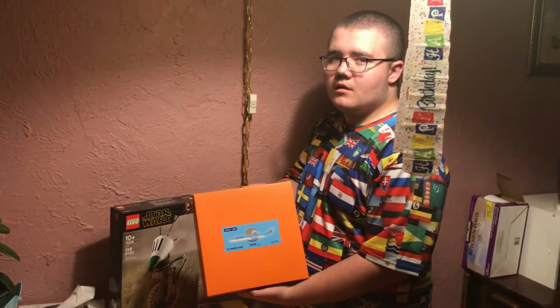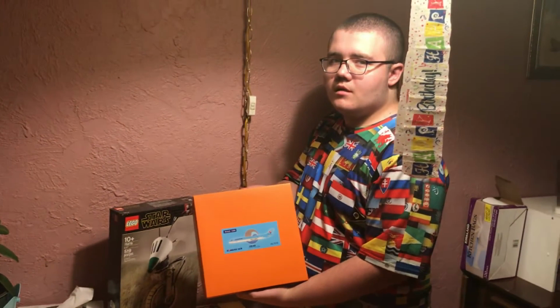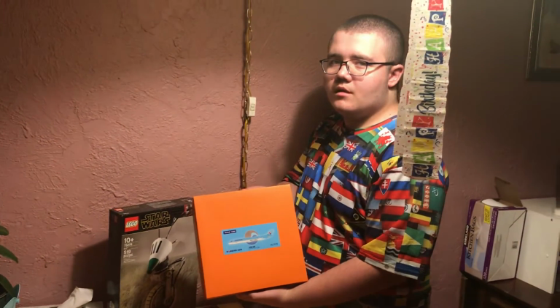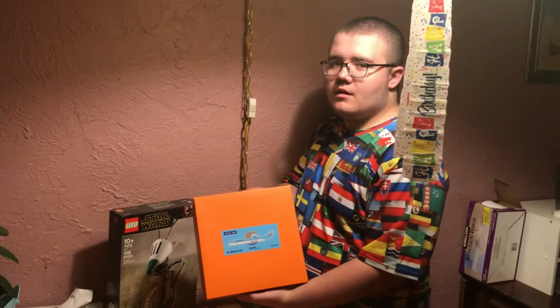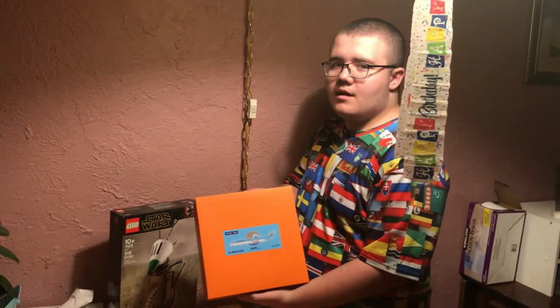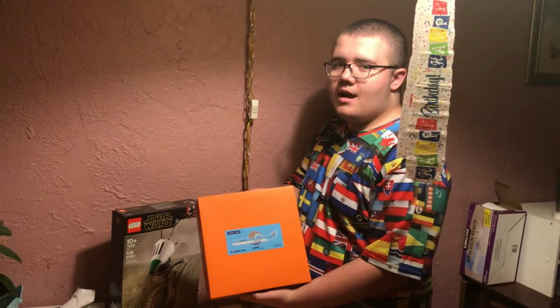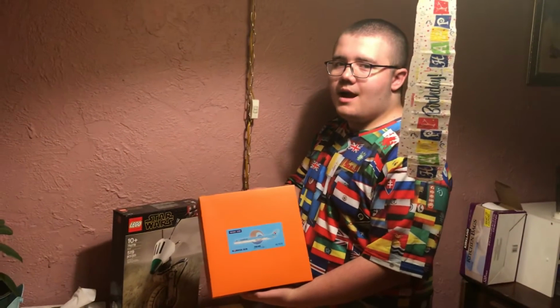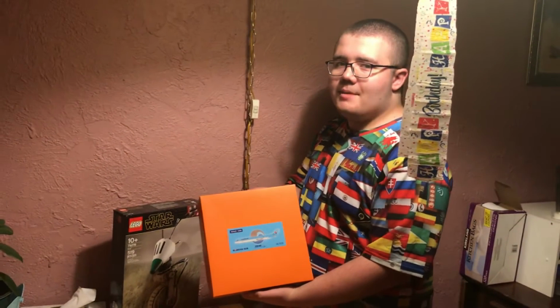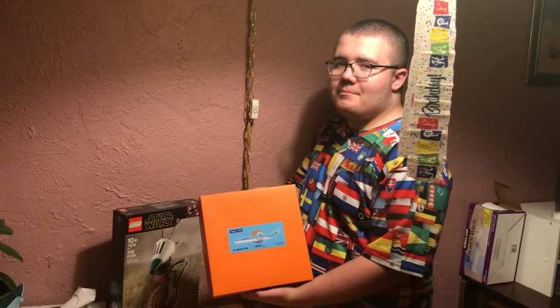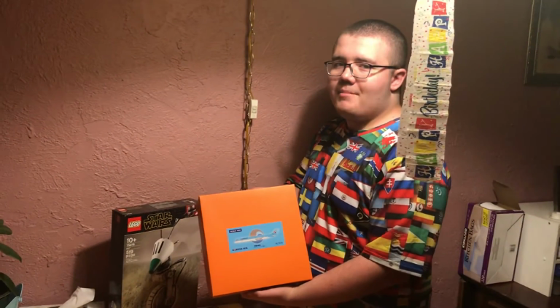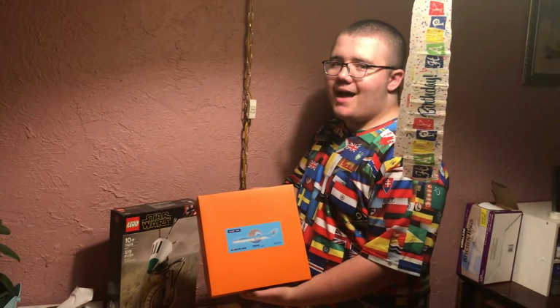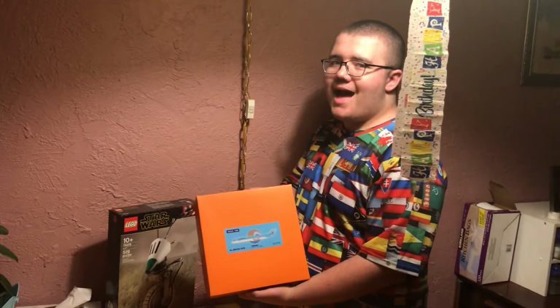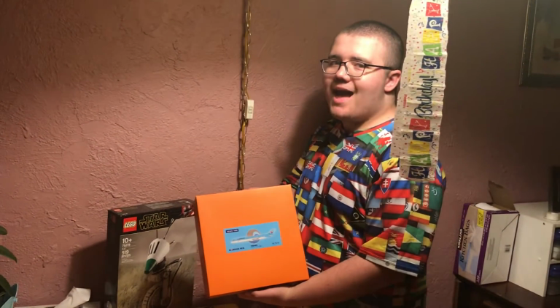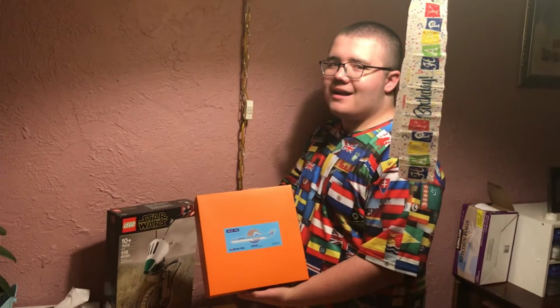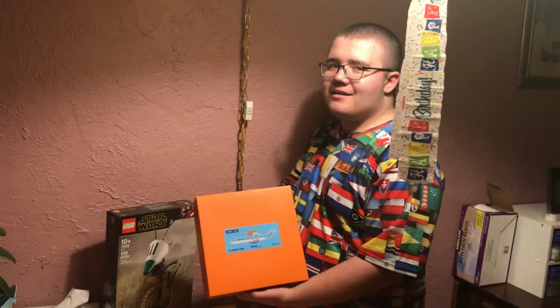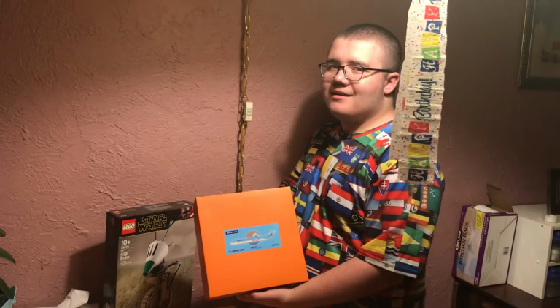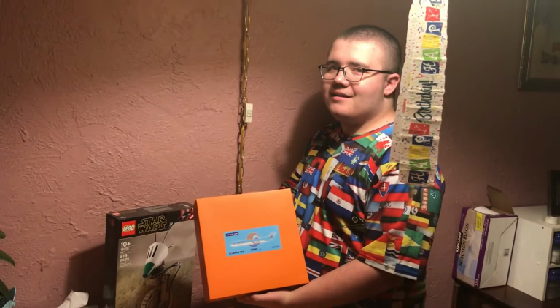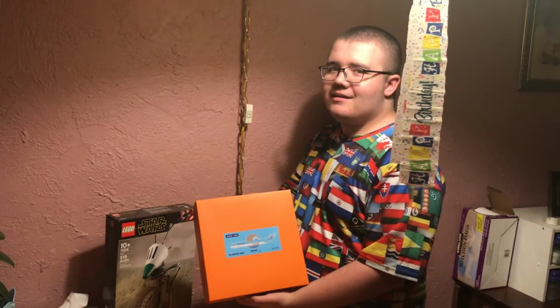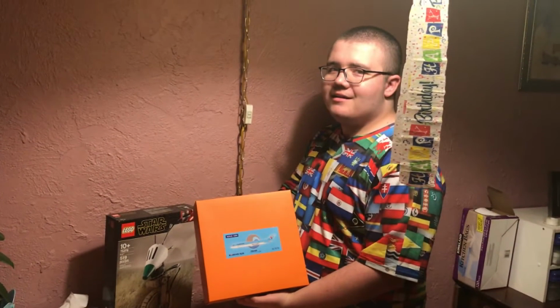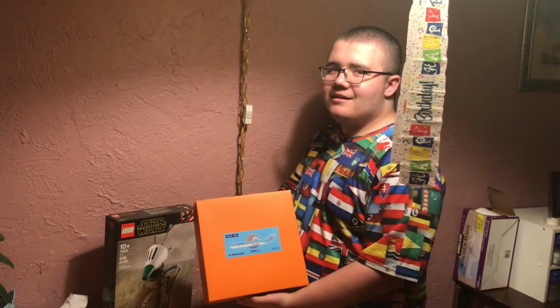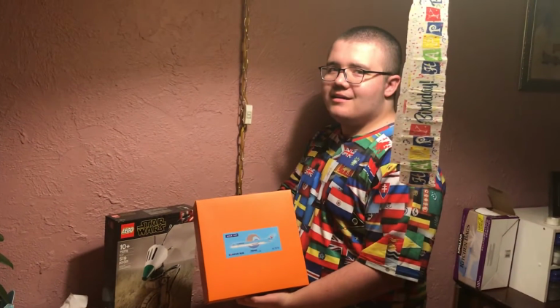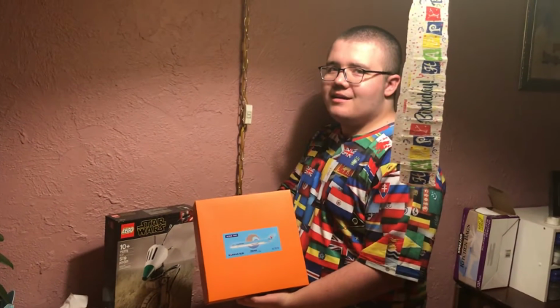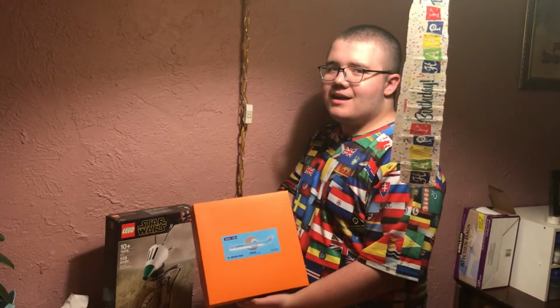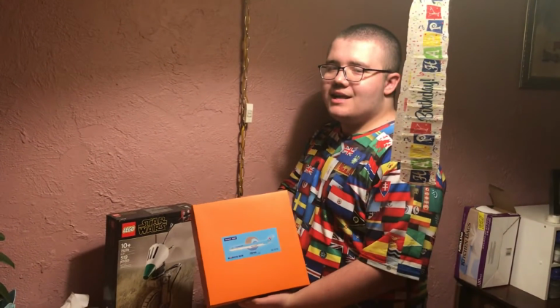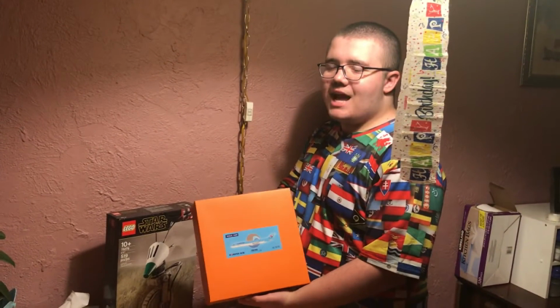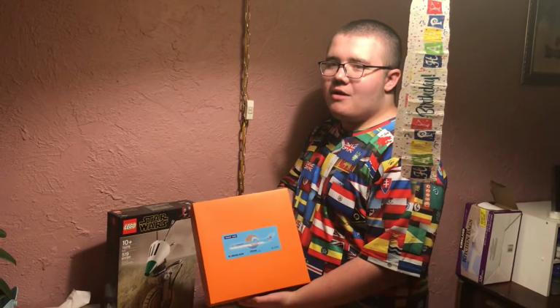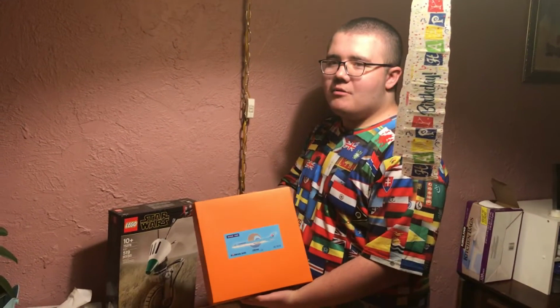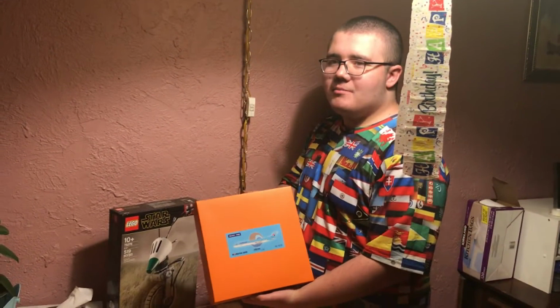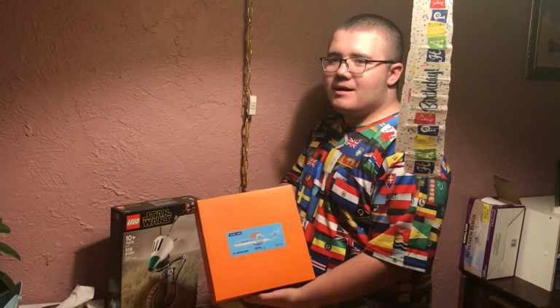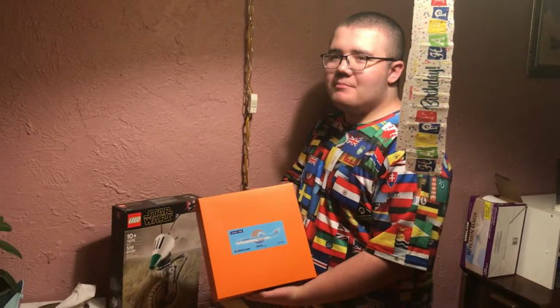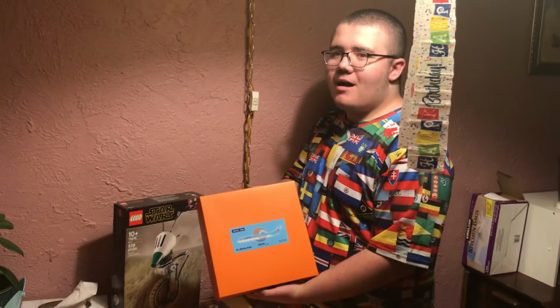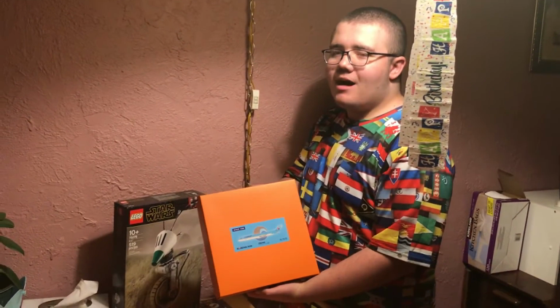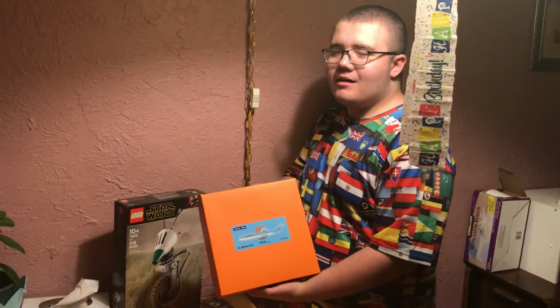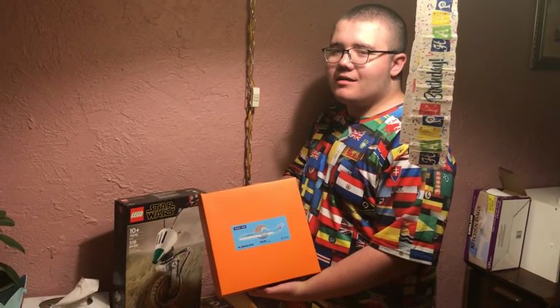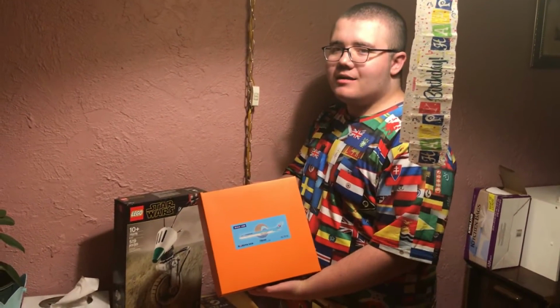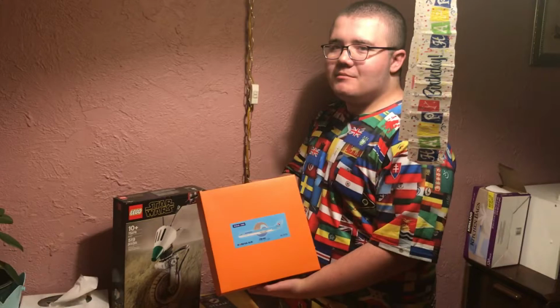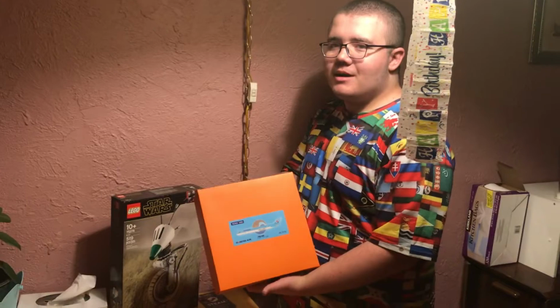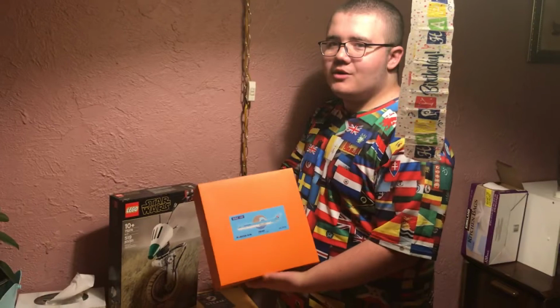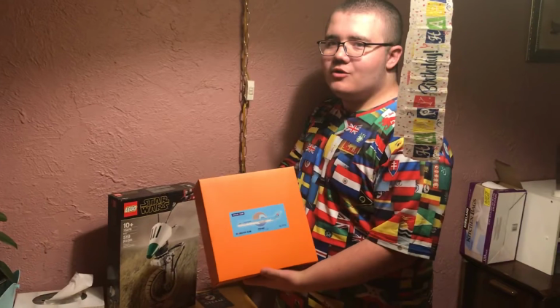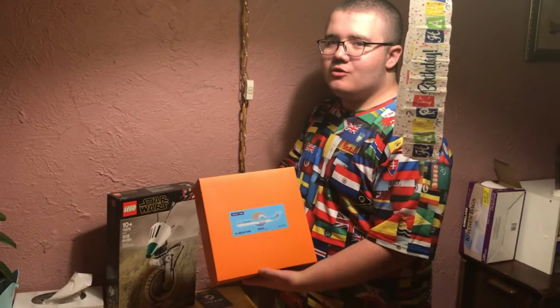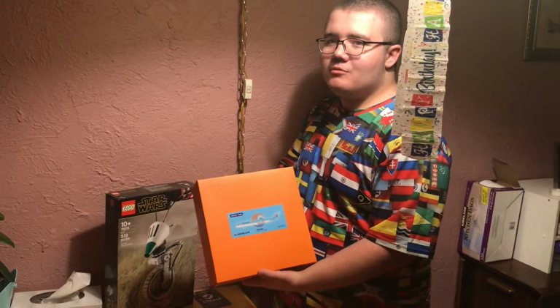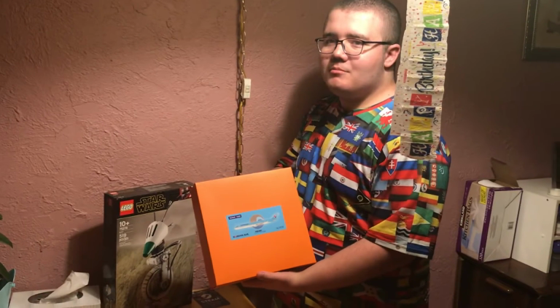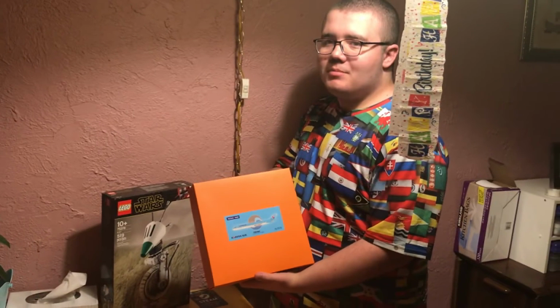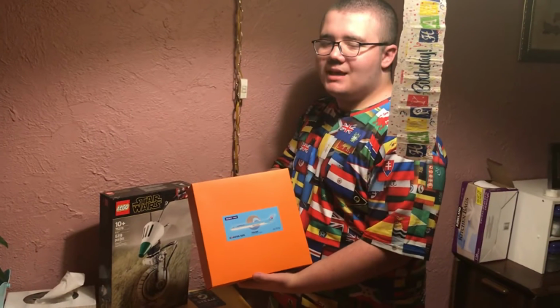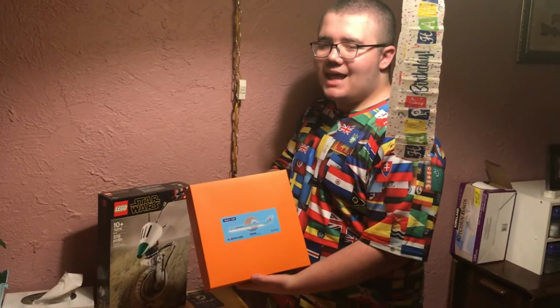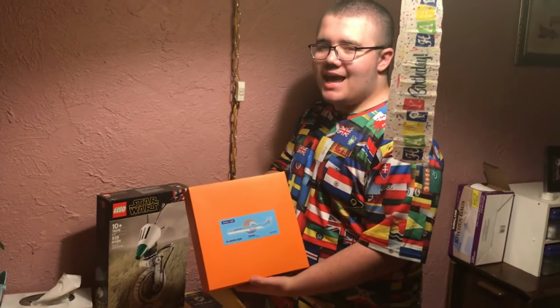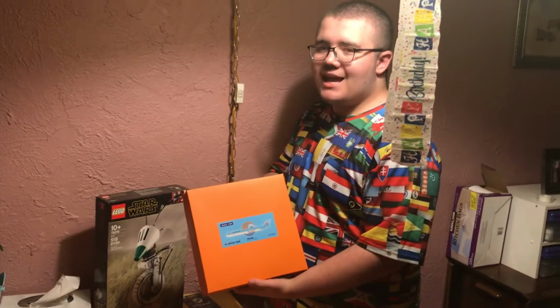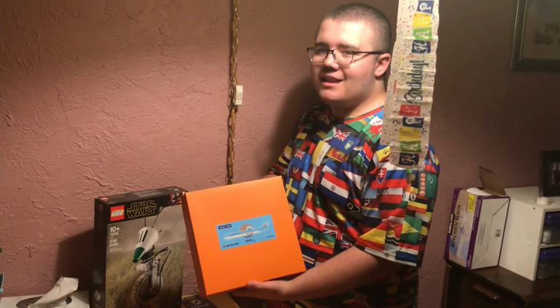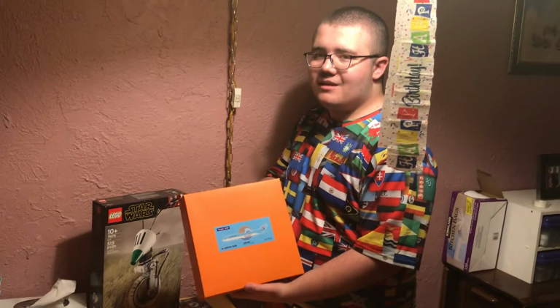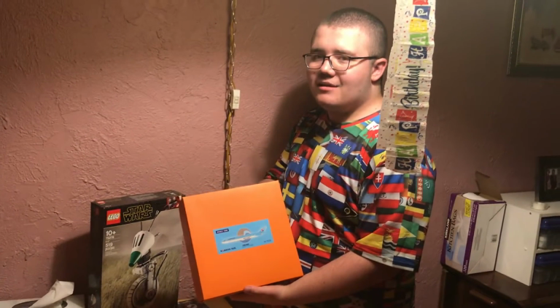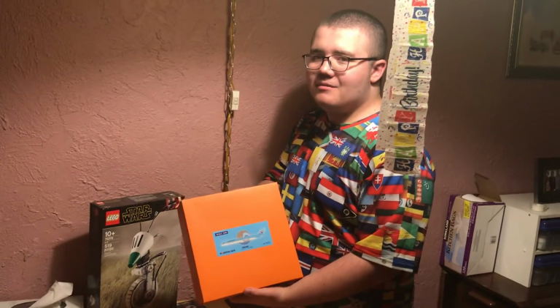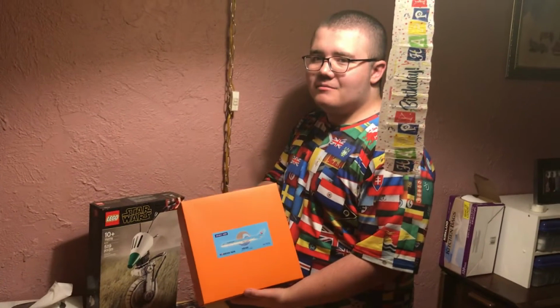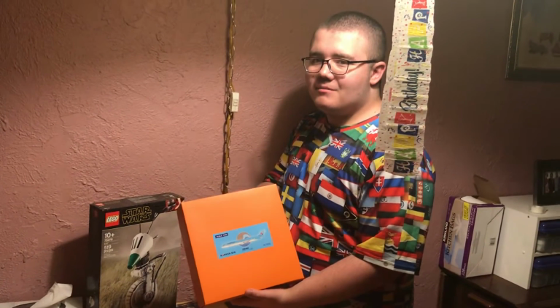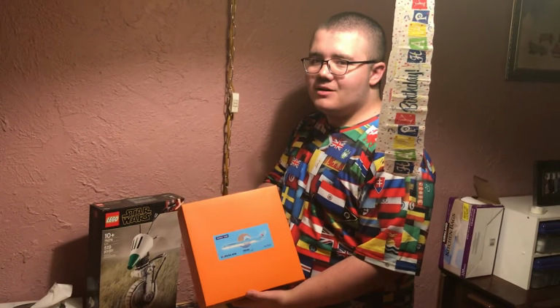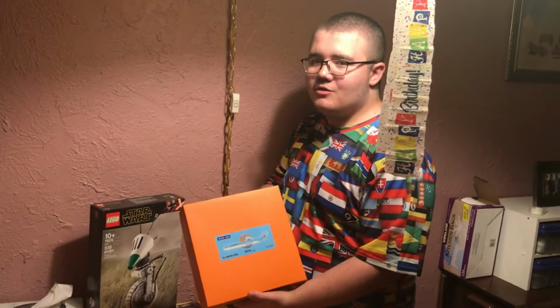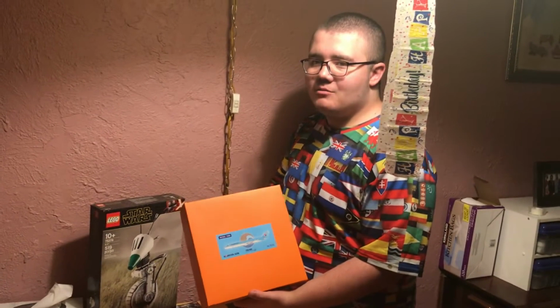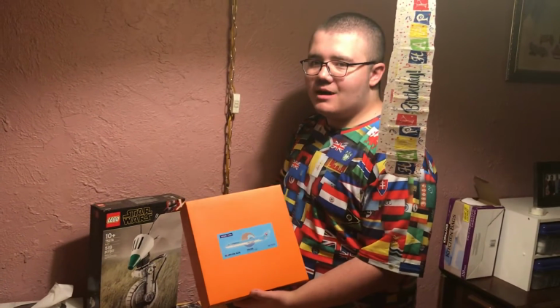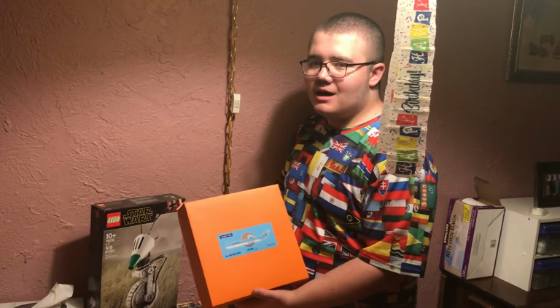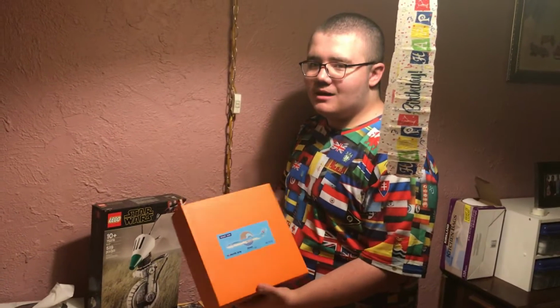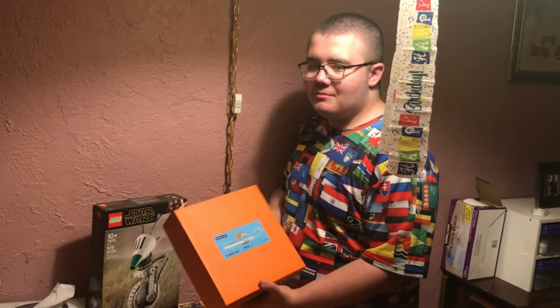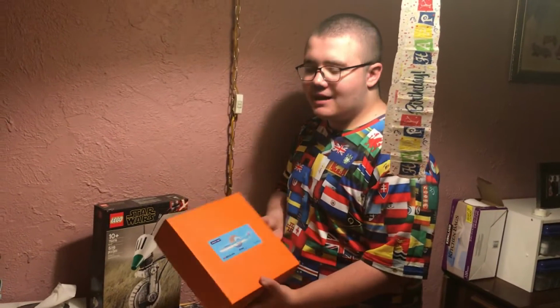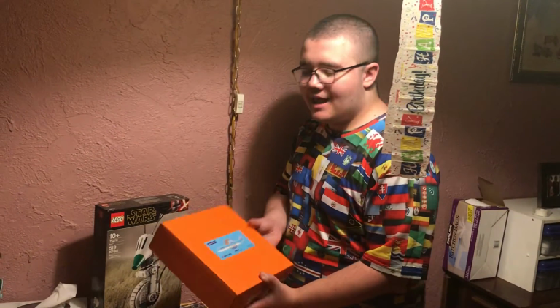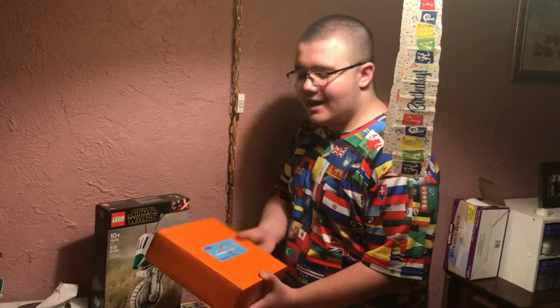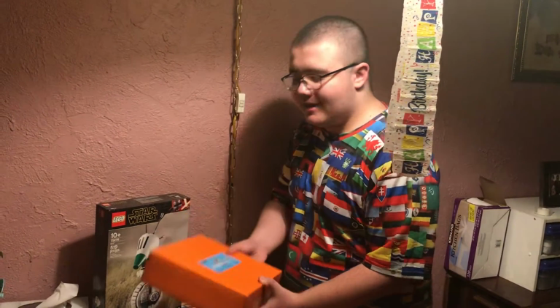I'm back, and now I'll be unboxing my new plane. My new model plane.